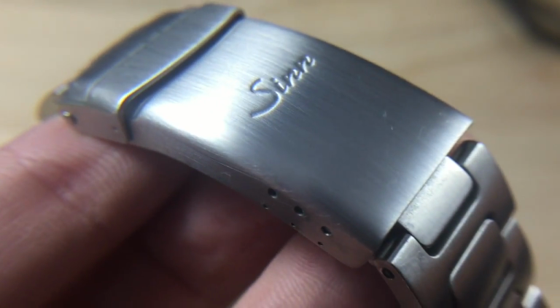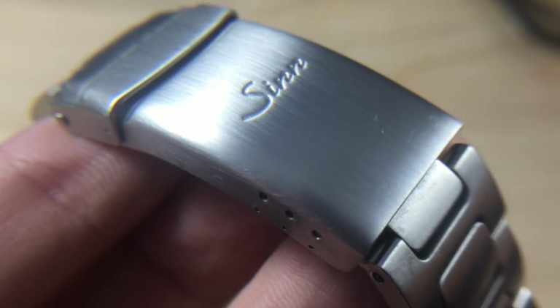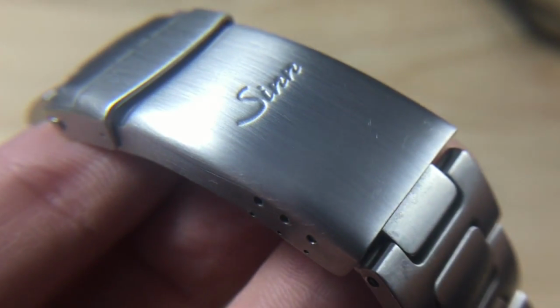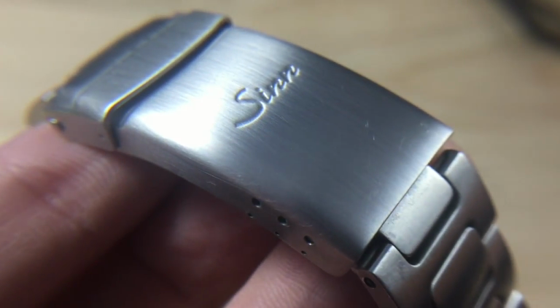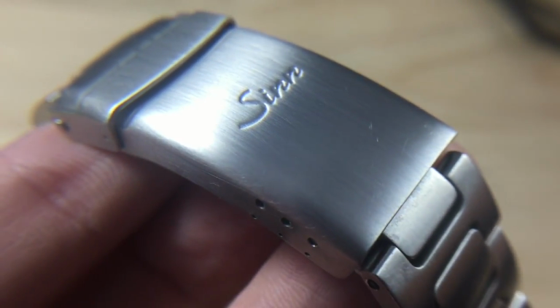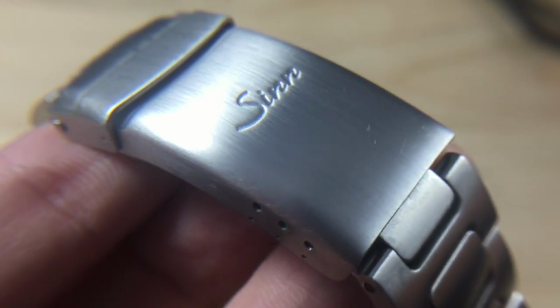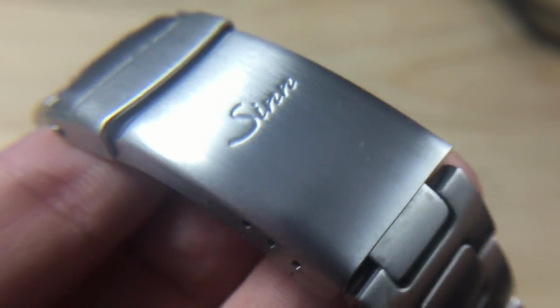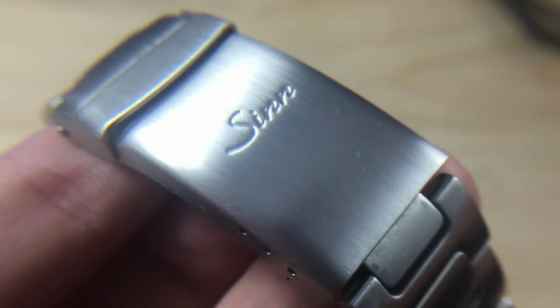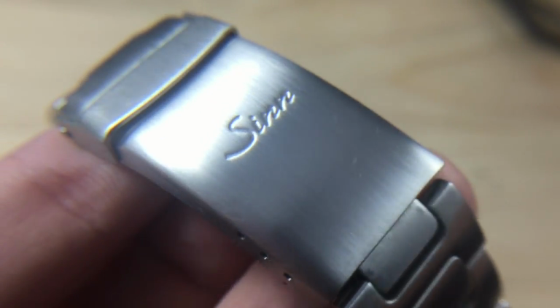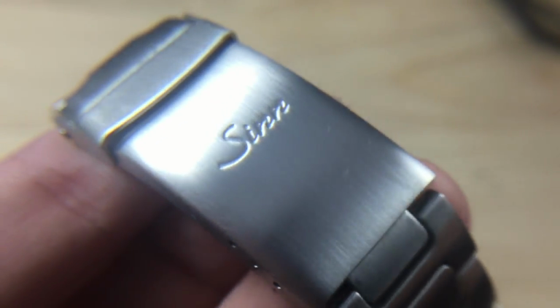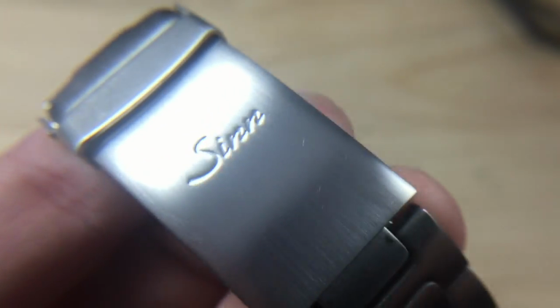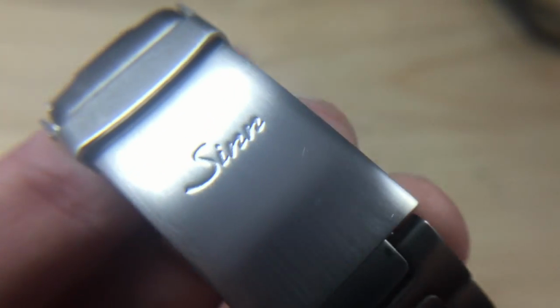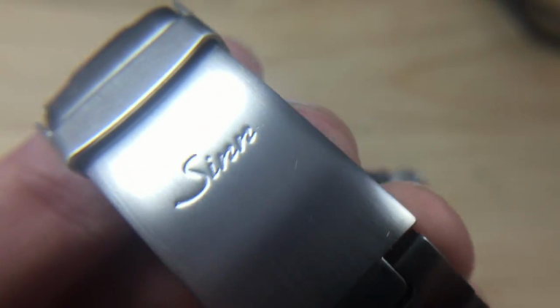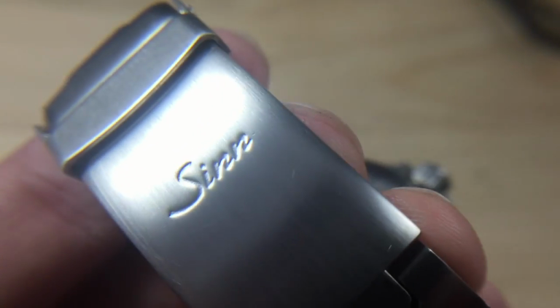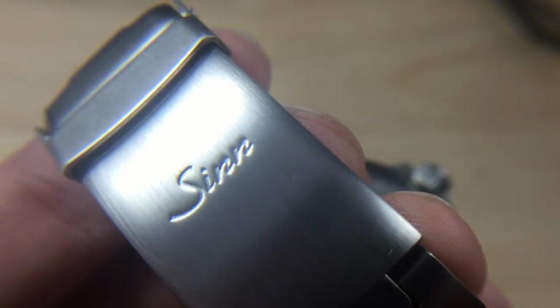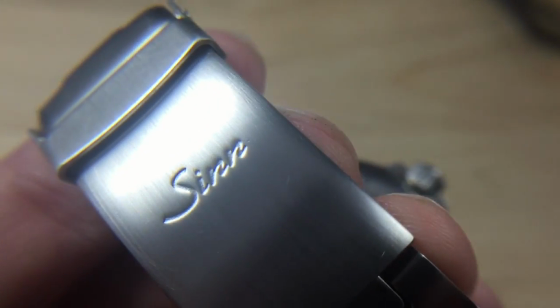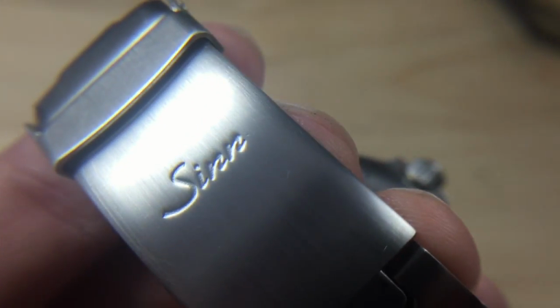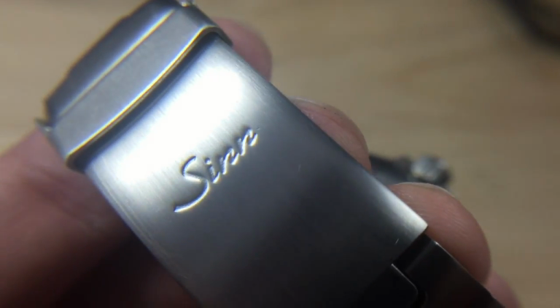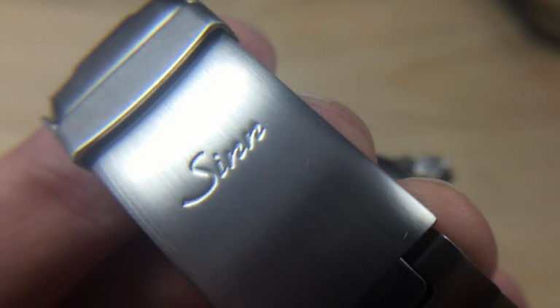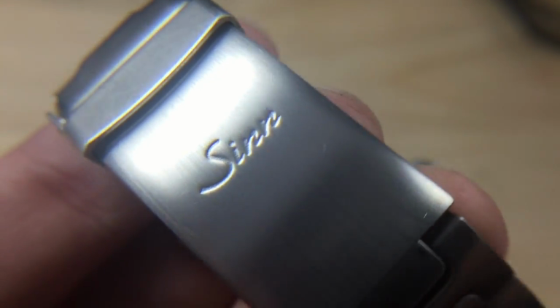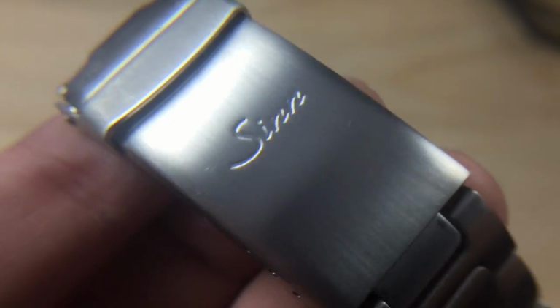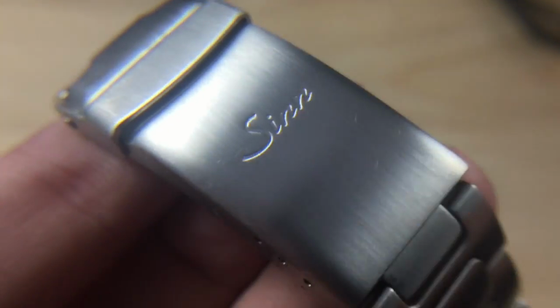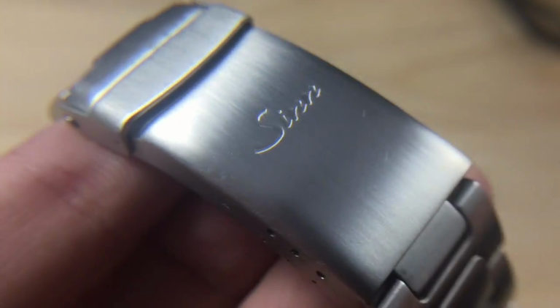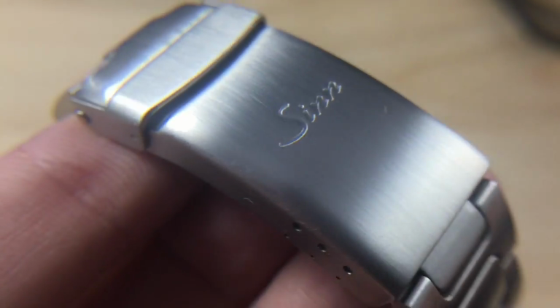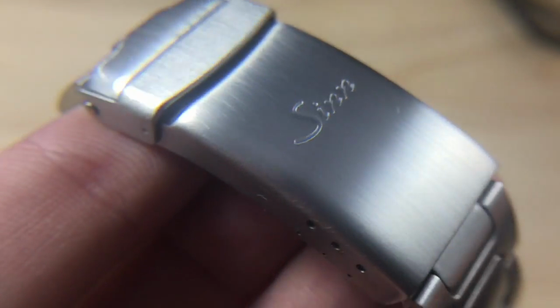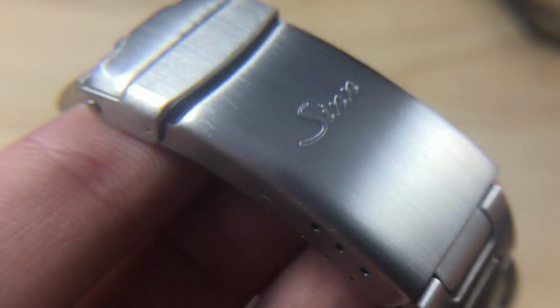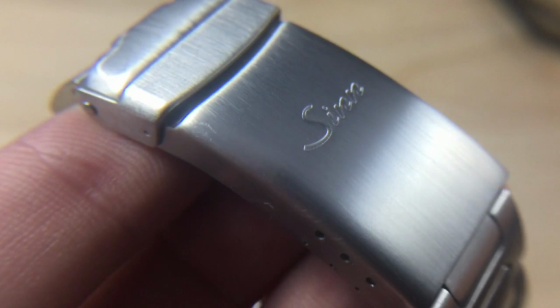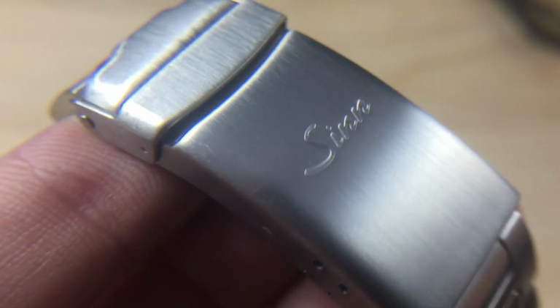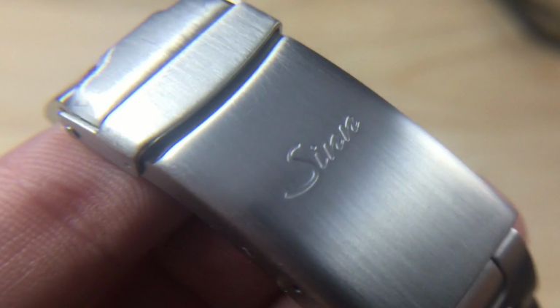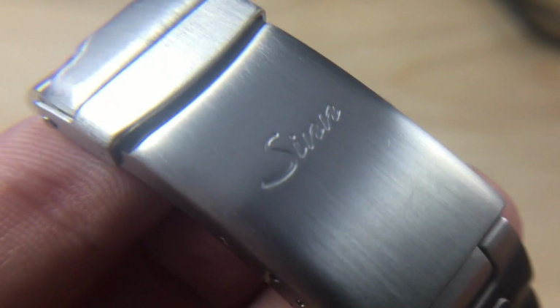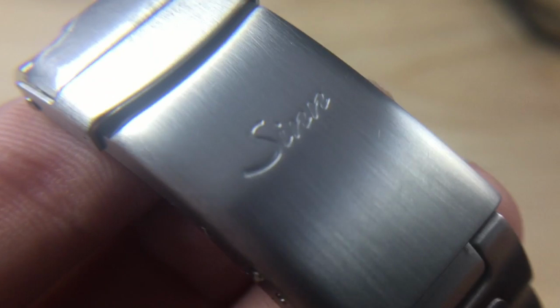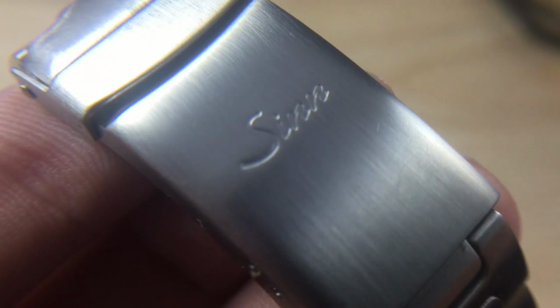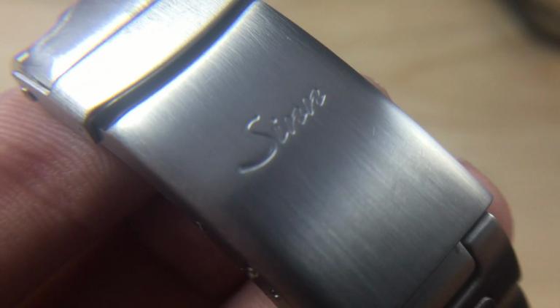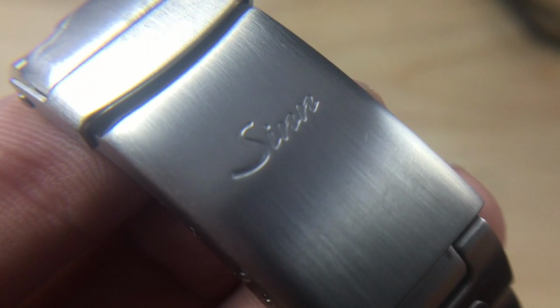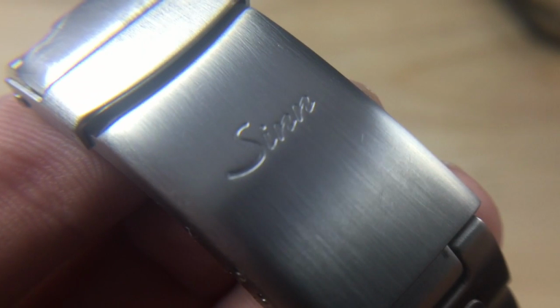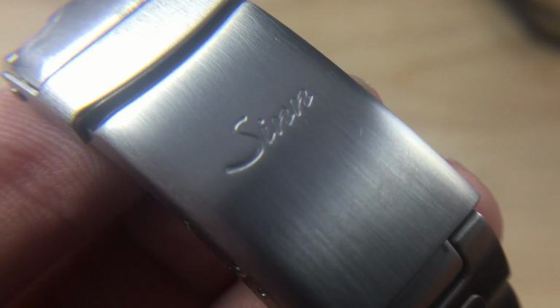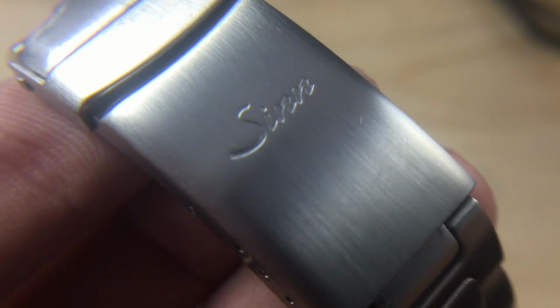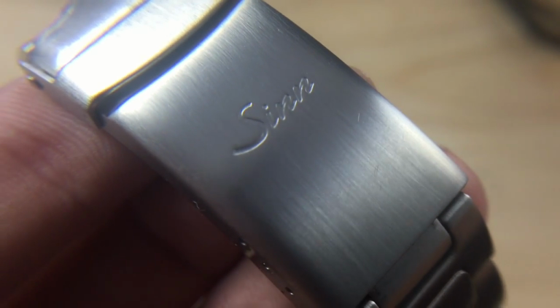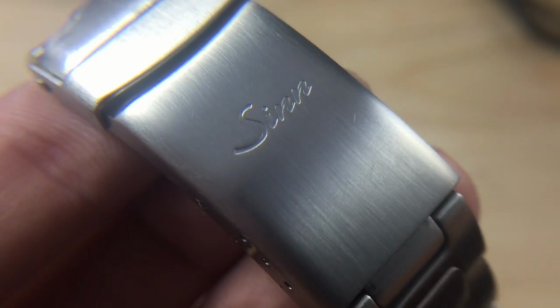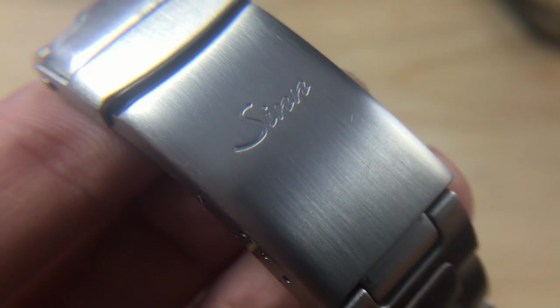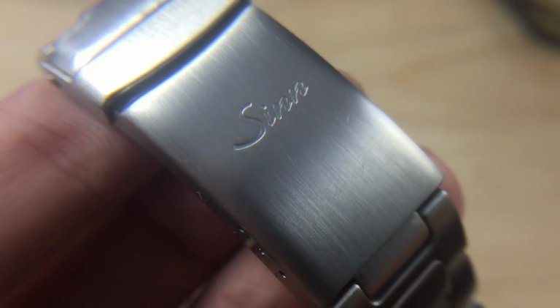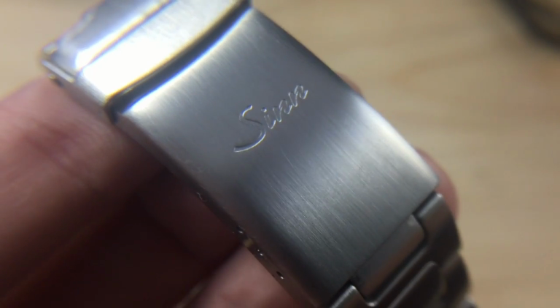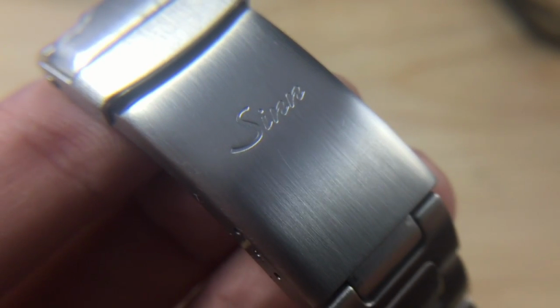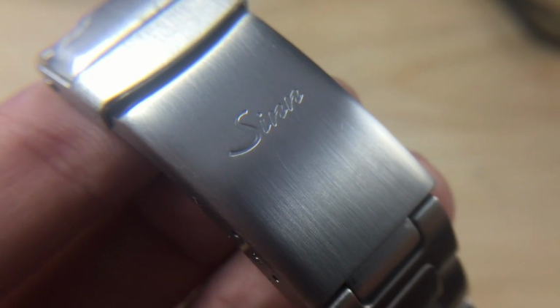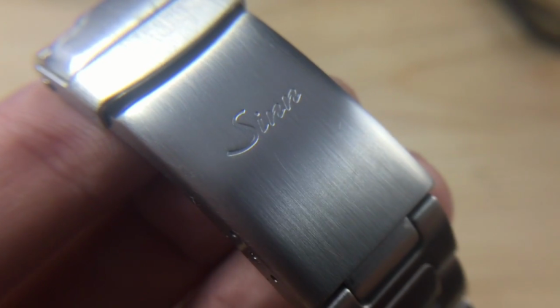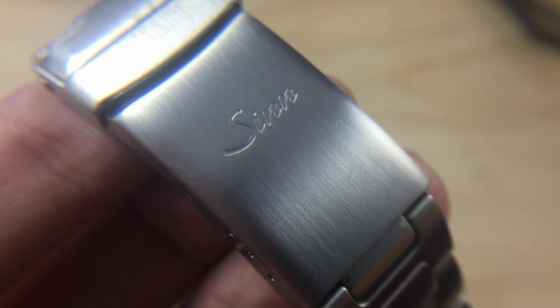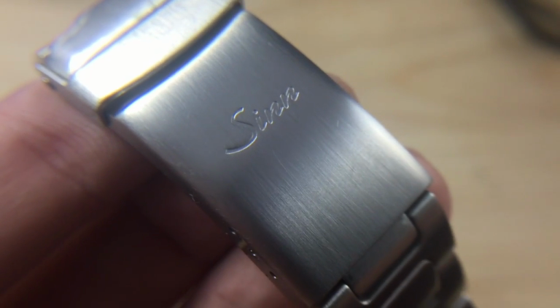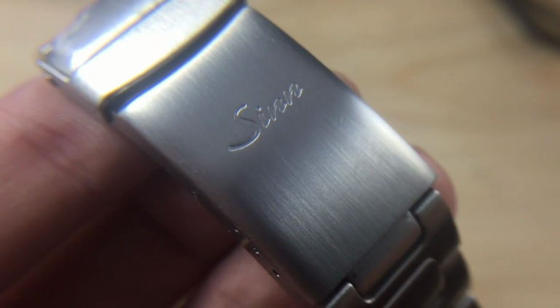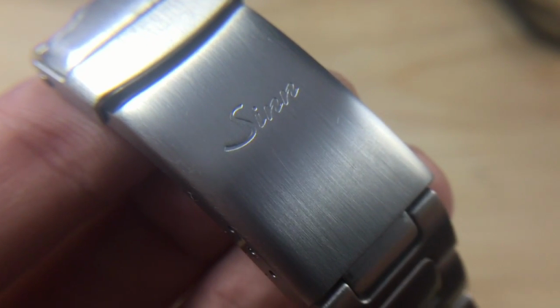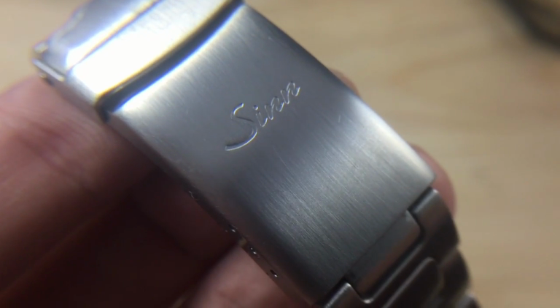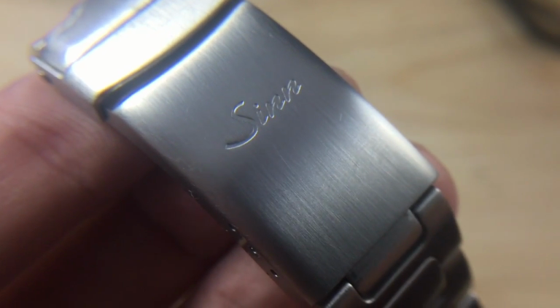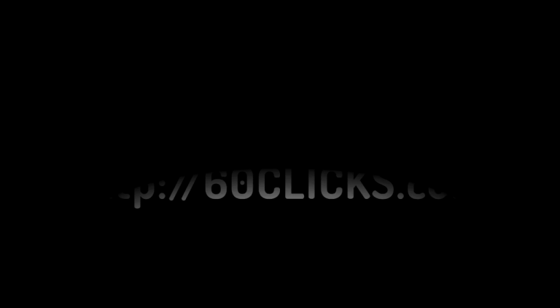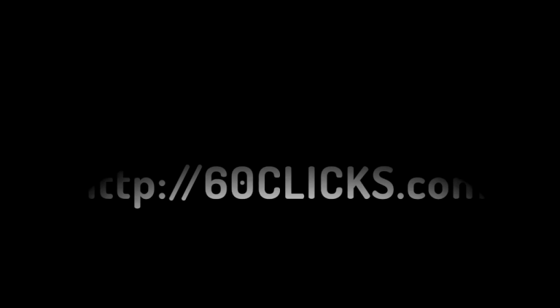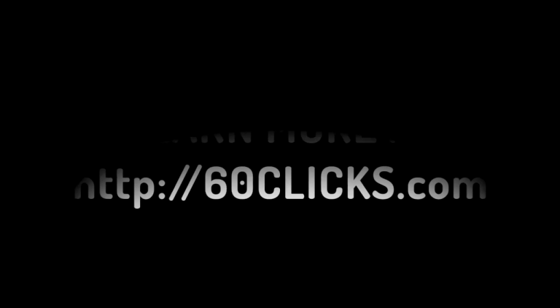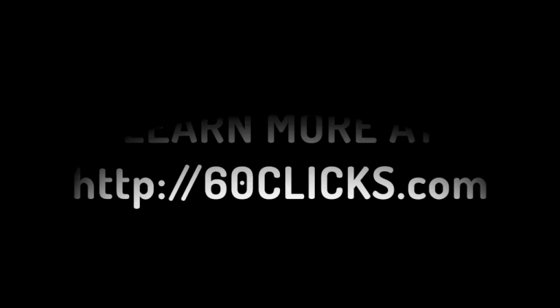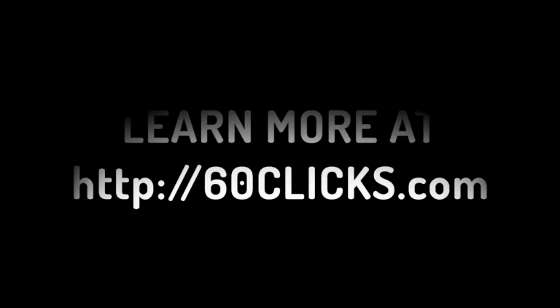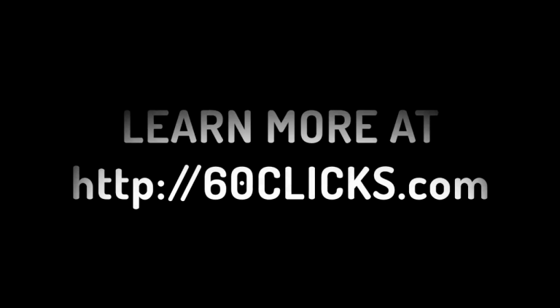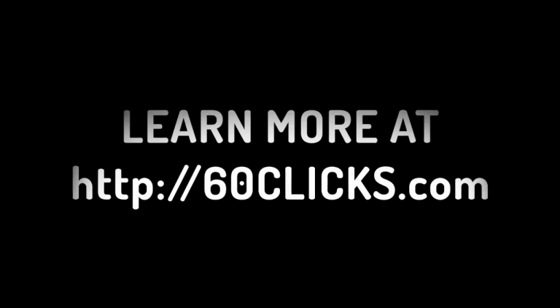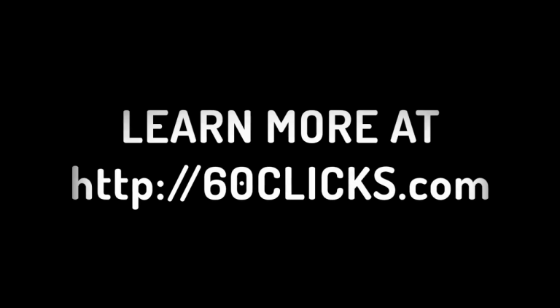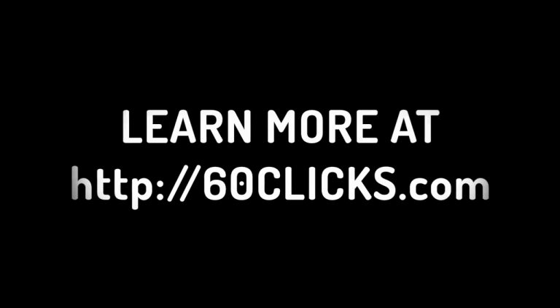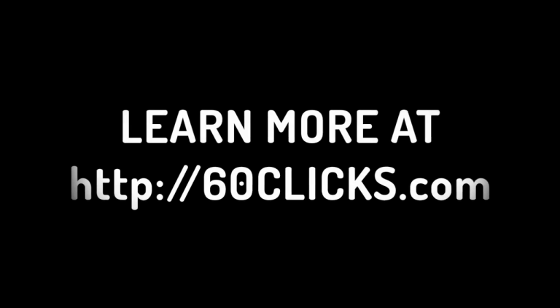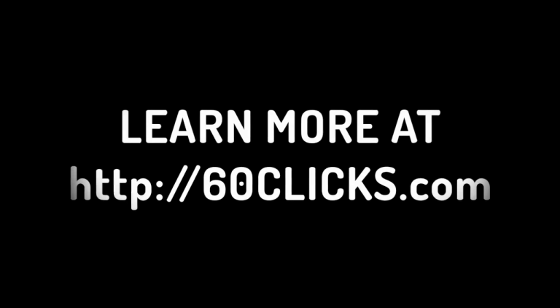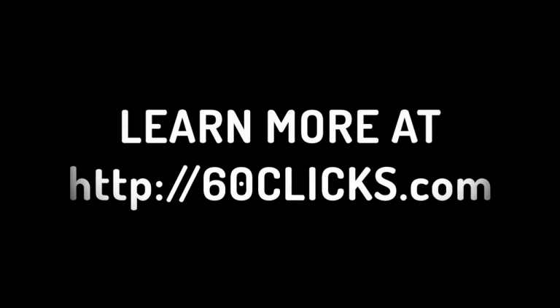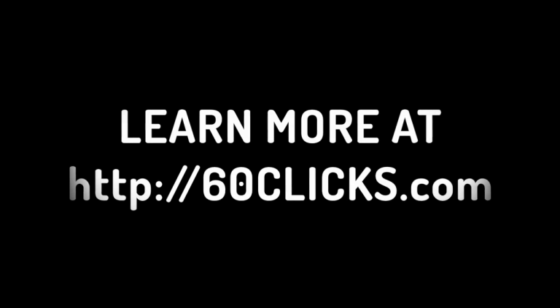Thanks for joining me today. If you'd like to learn more about tool watches in general head over to 60clicks.com. See you there.